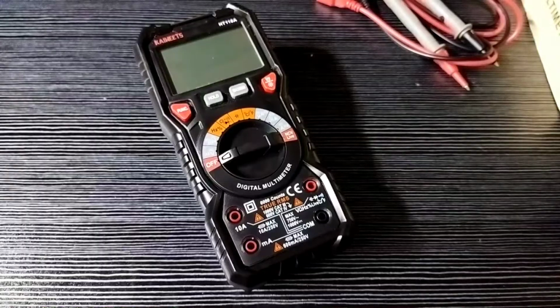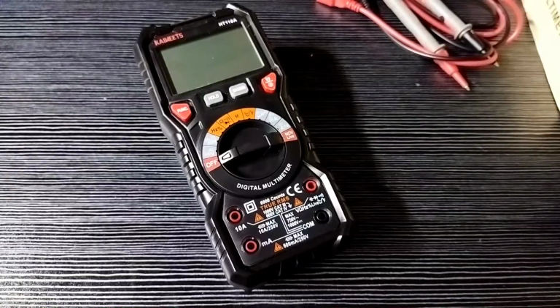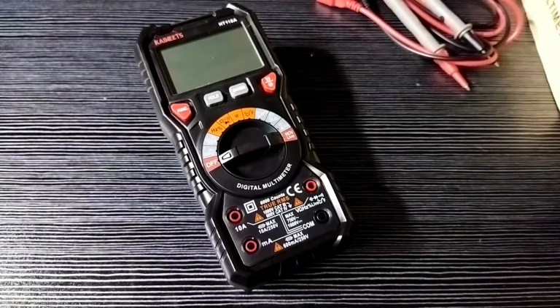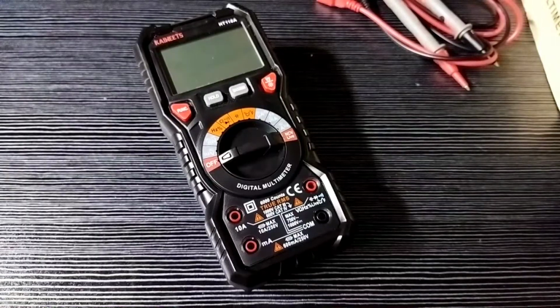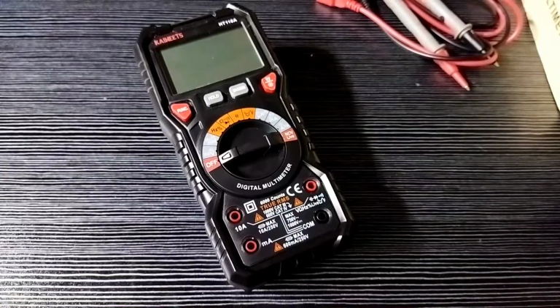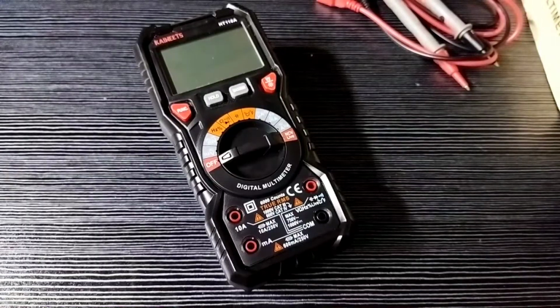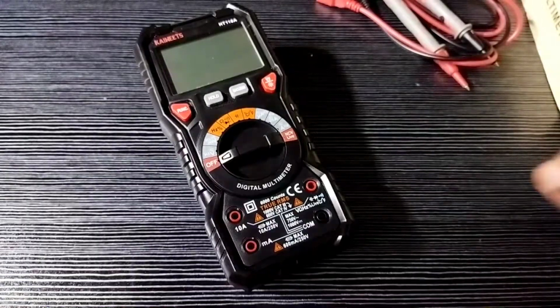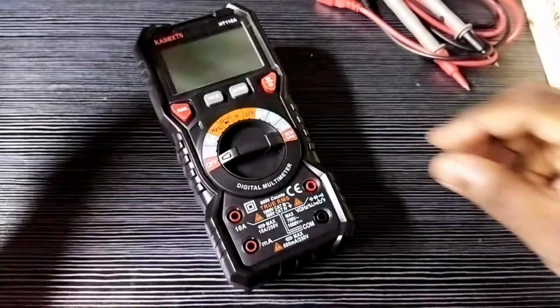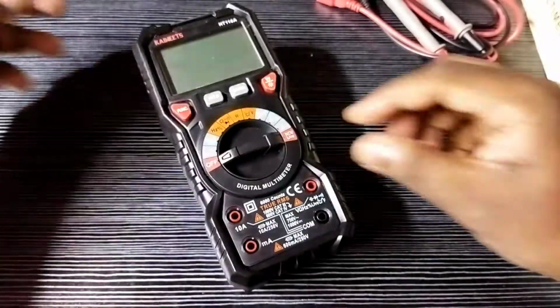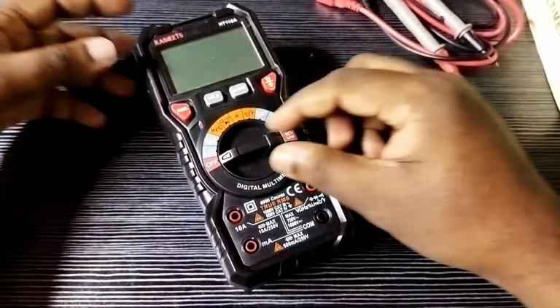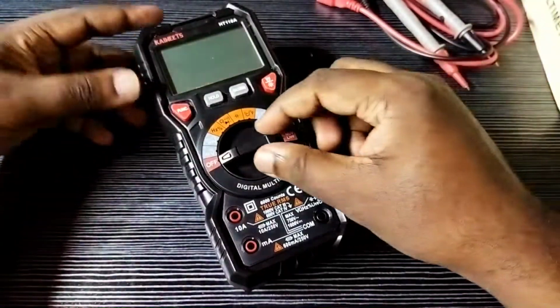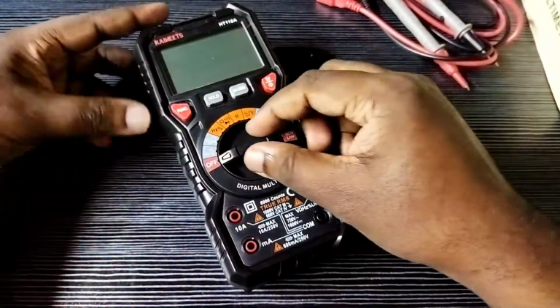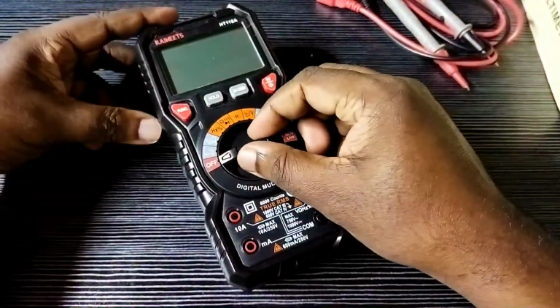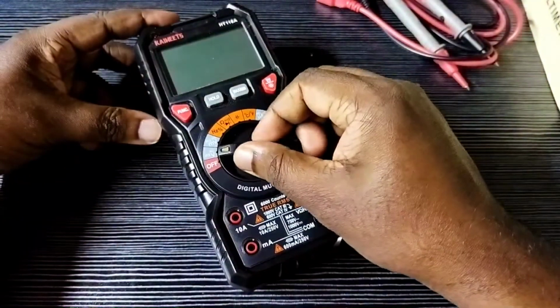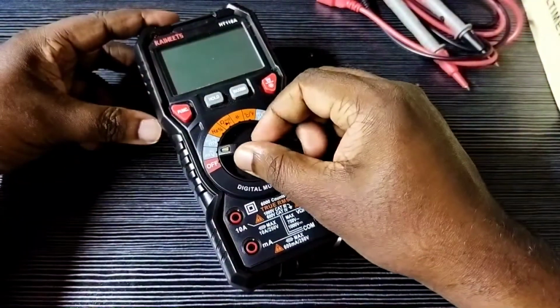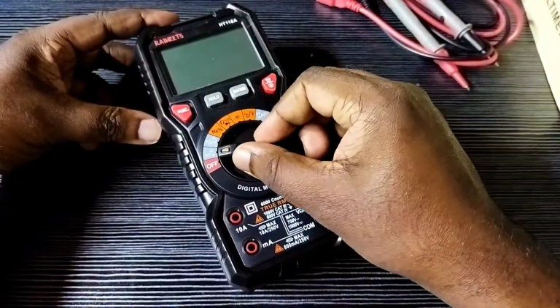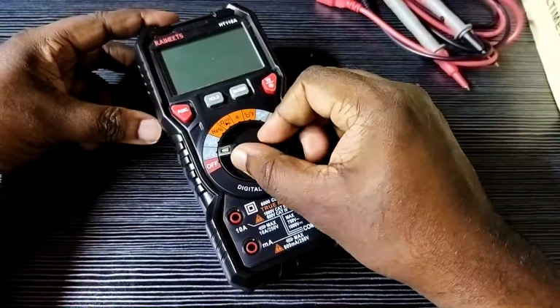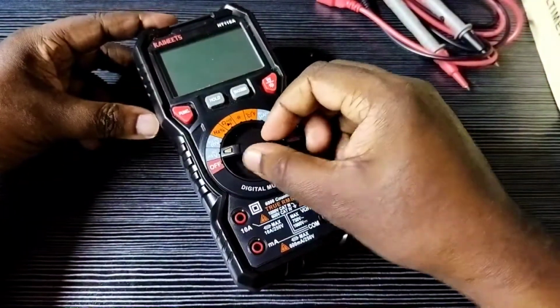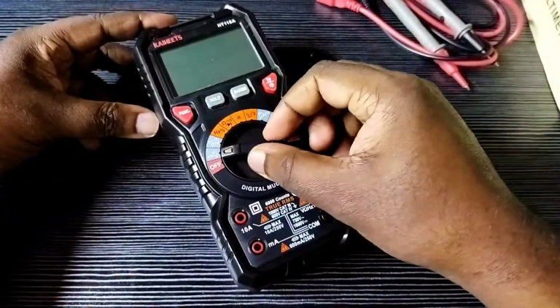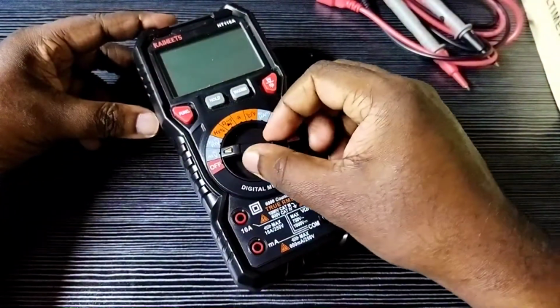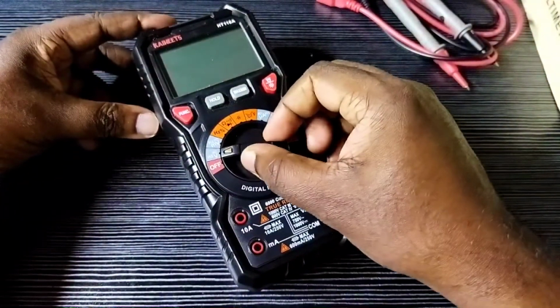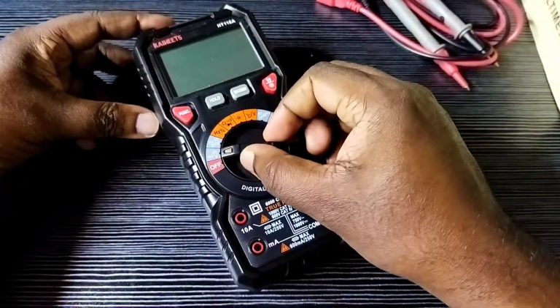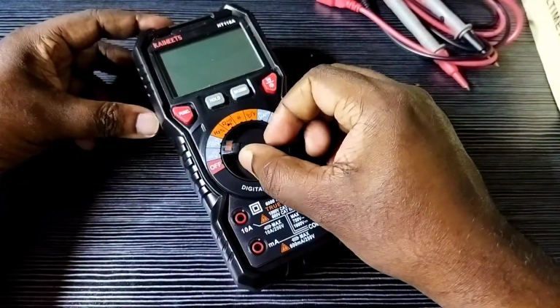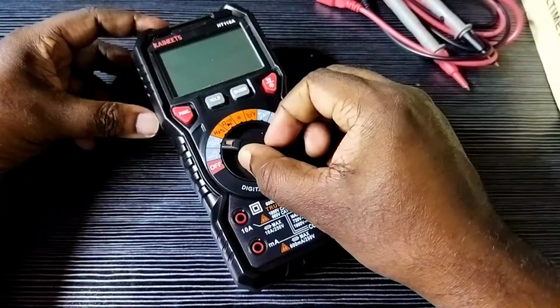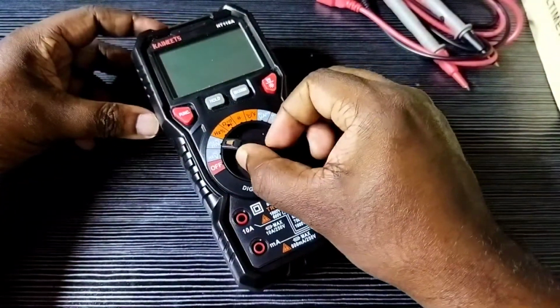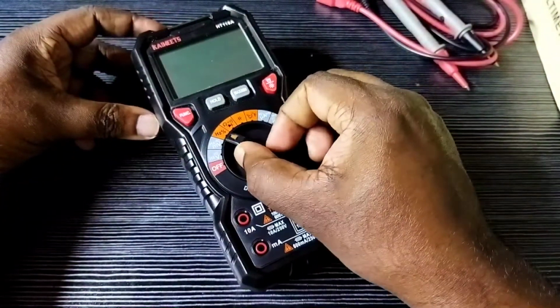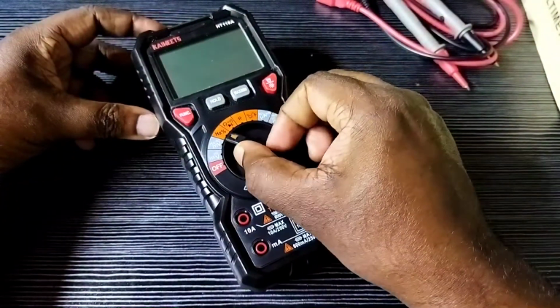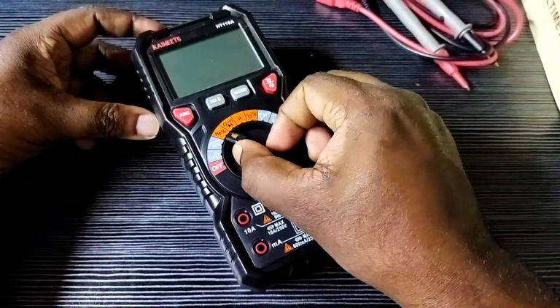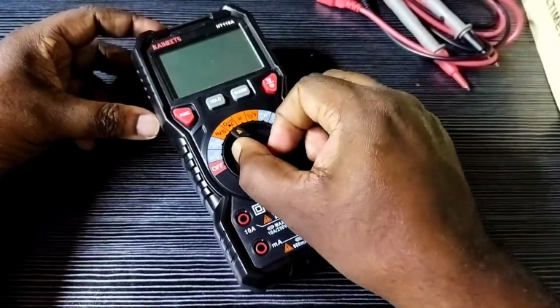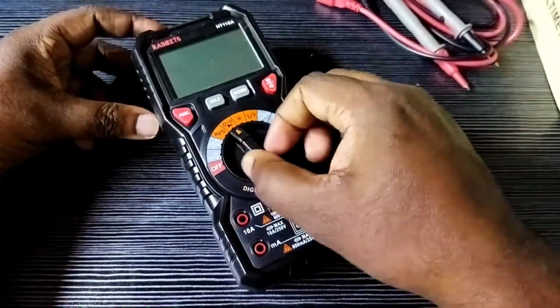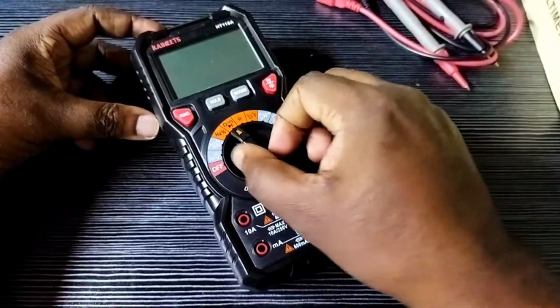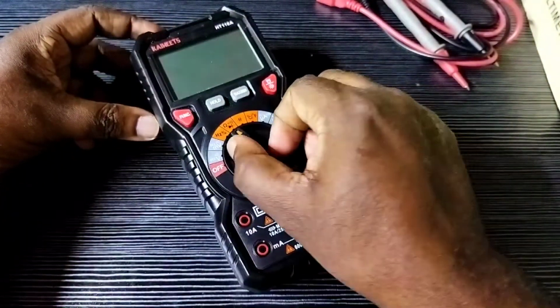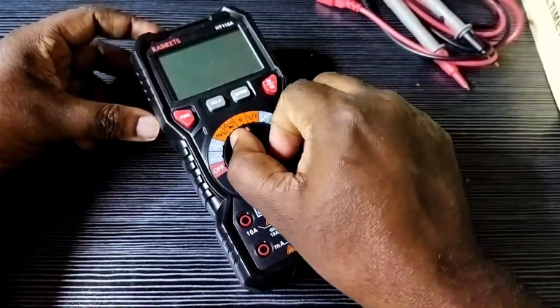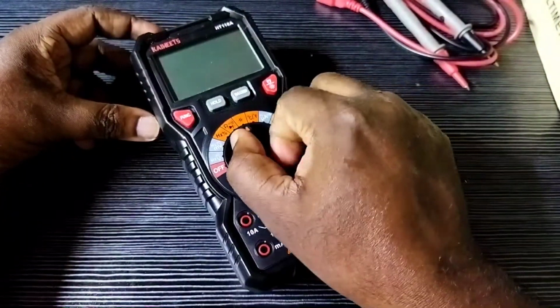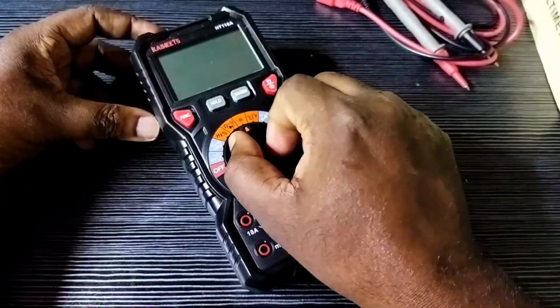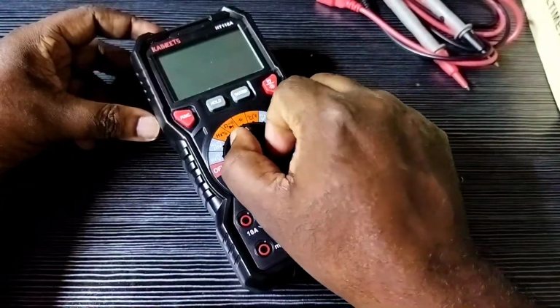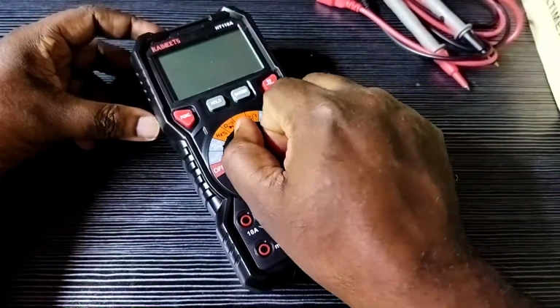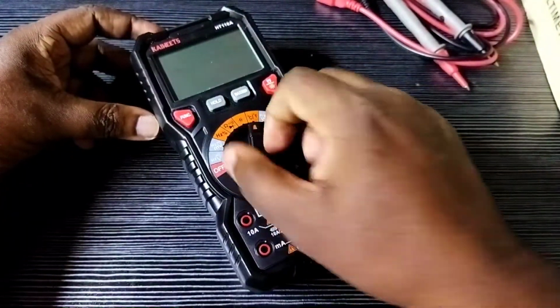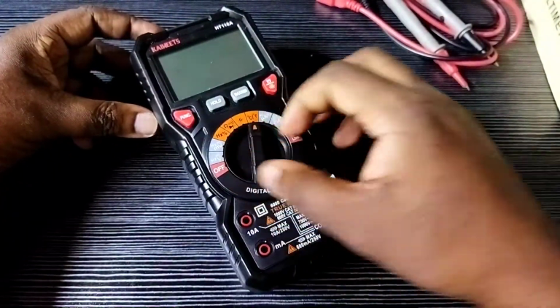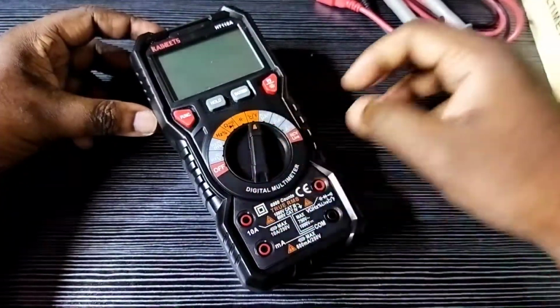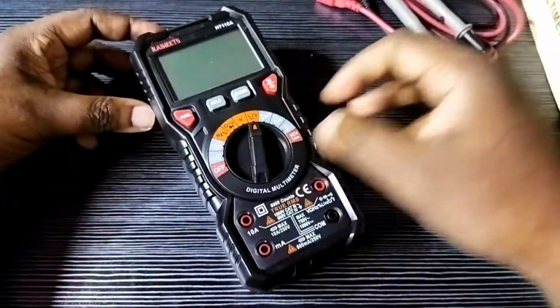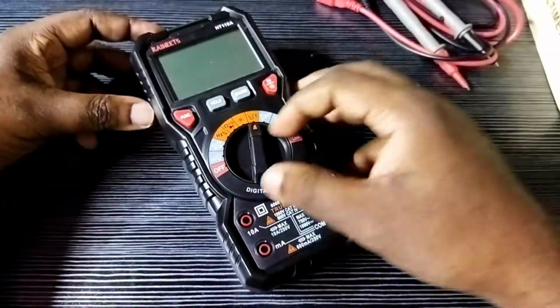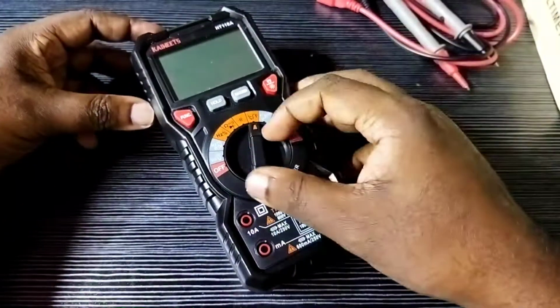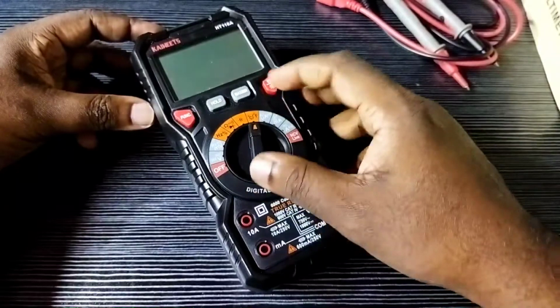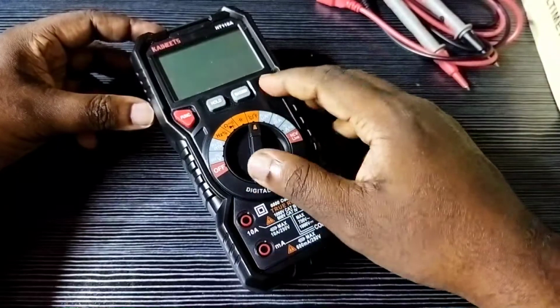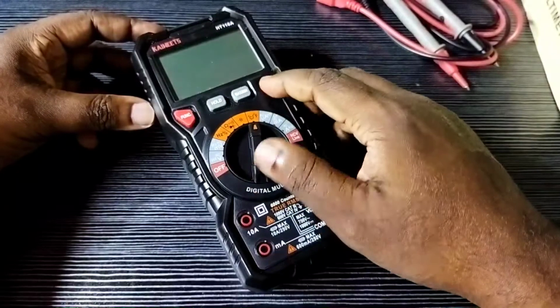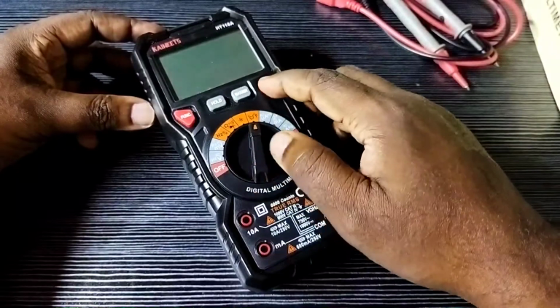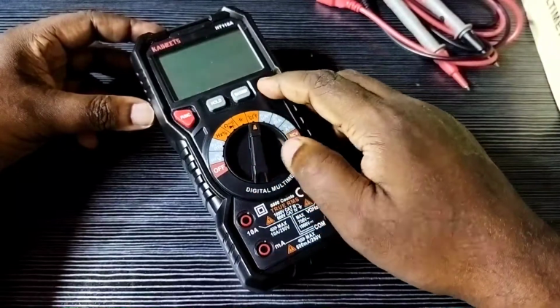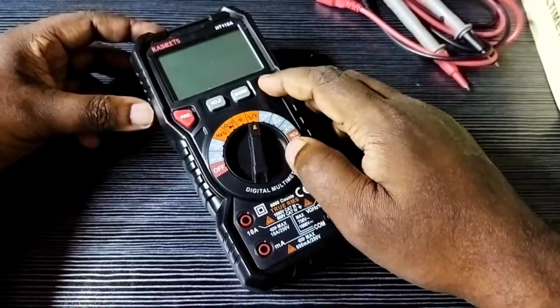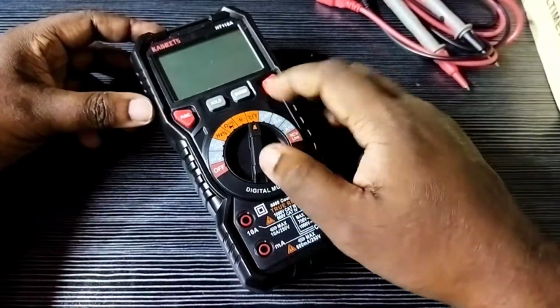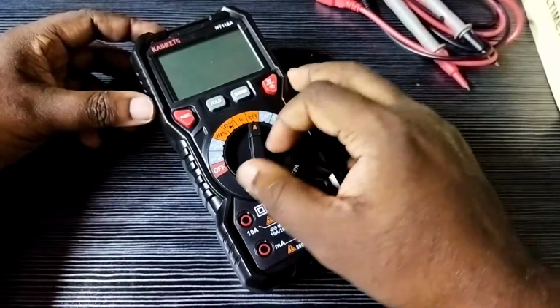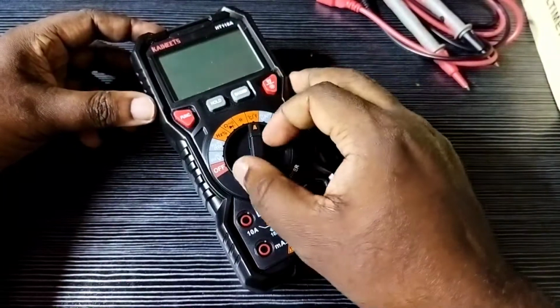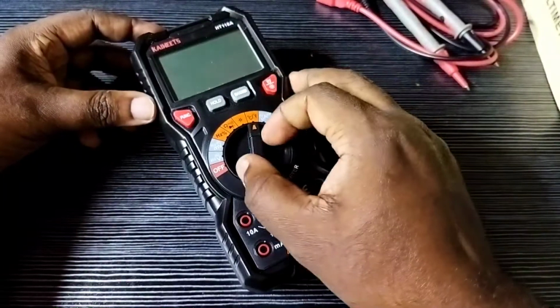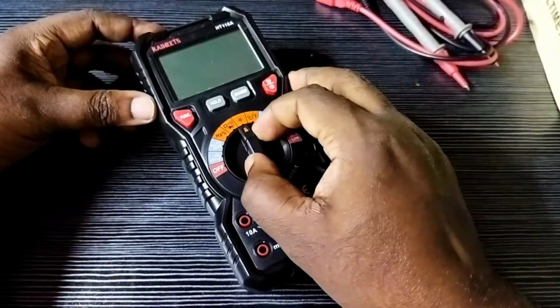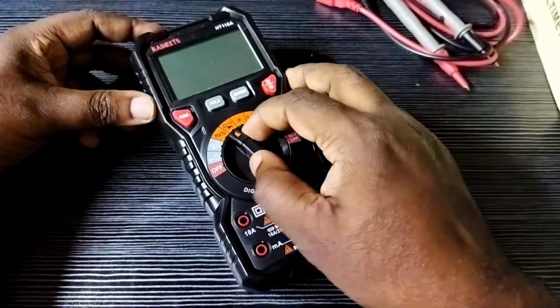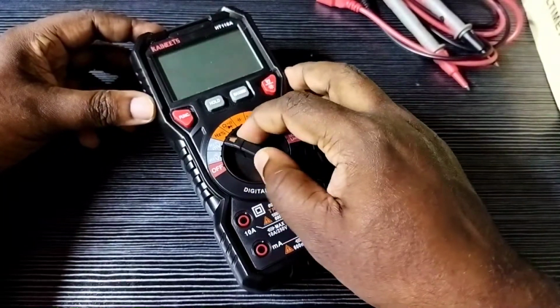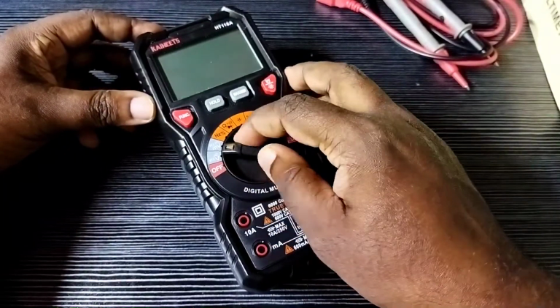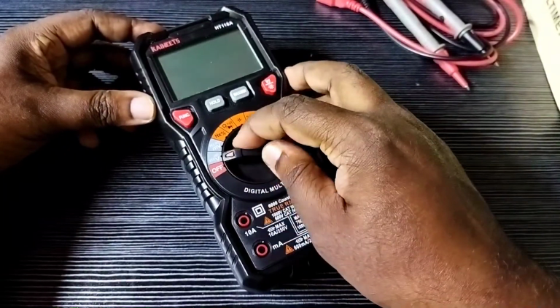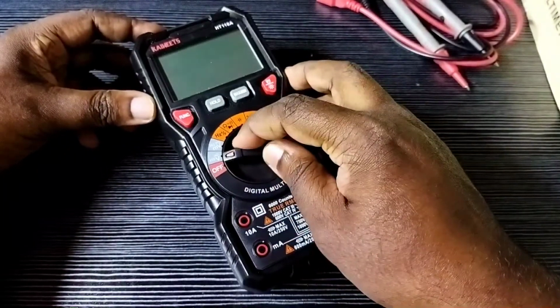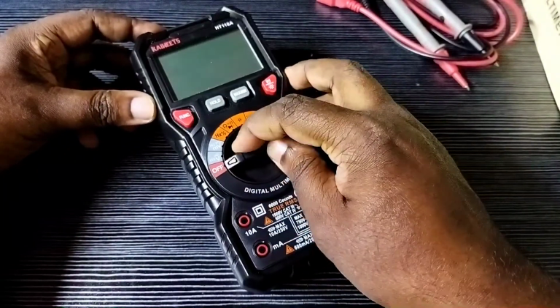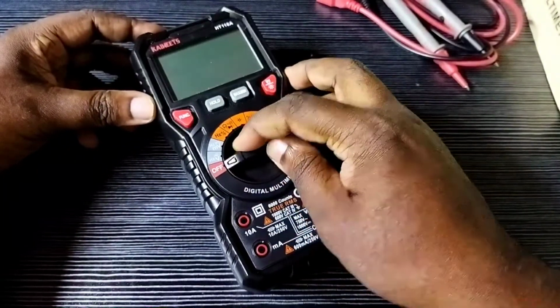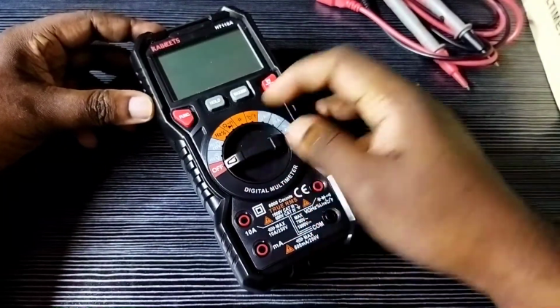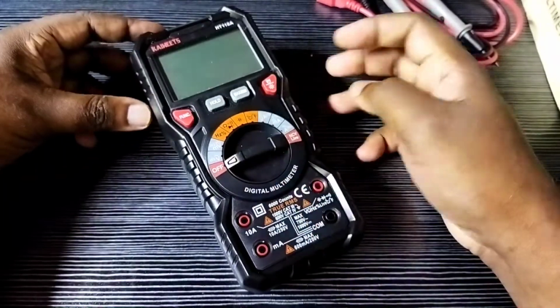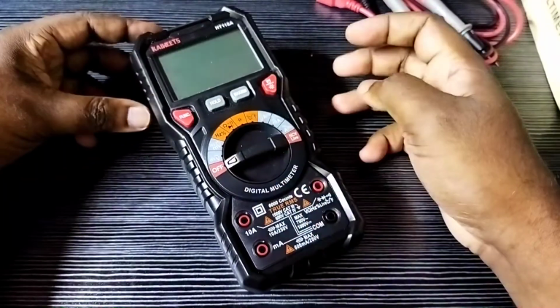Hi friends, this video shows how to repair a Kiwitz digital multimeter. You can see this multimeter is not working — there is no display.